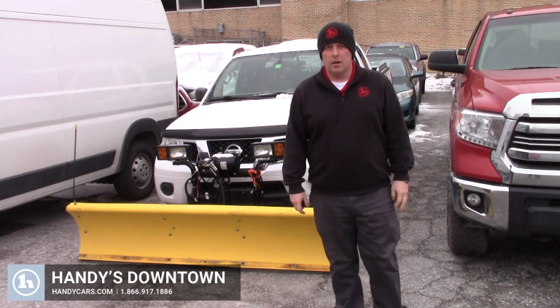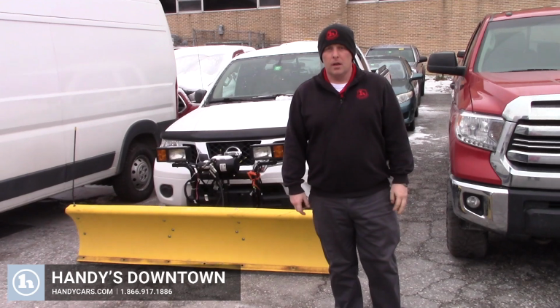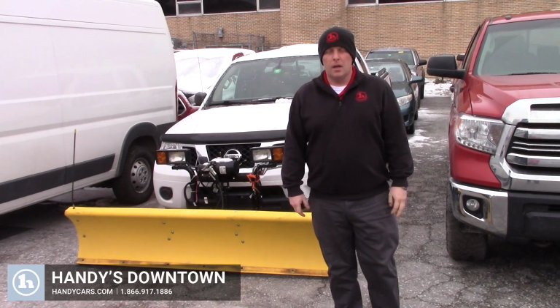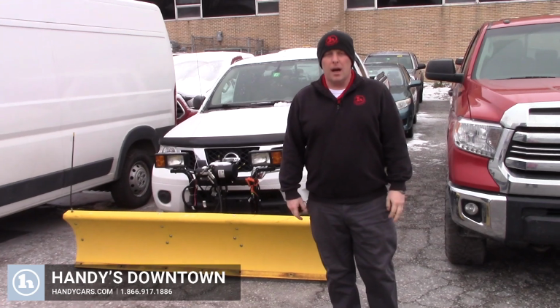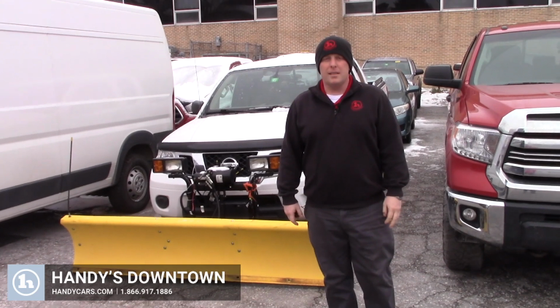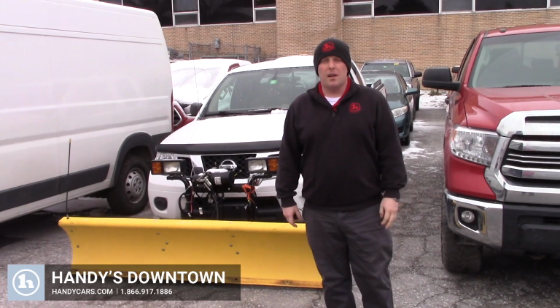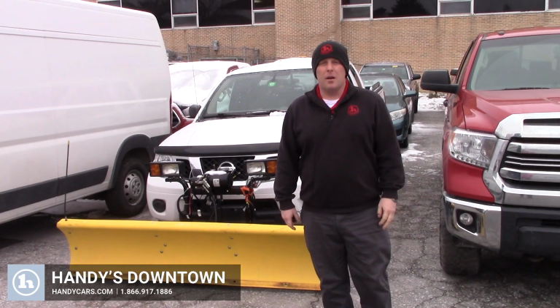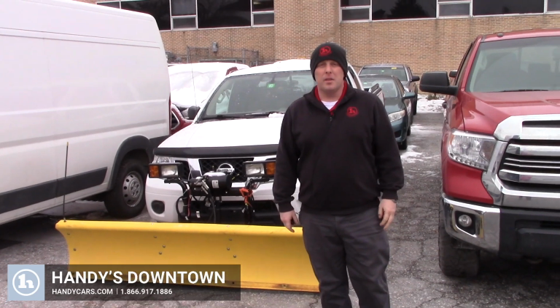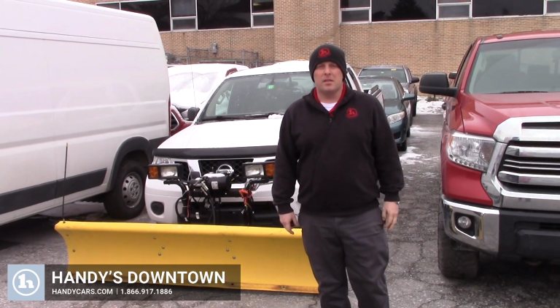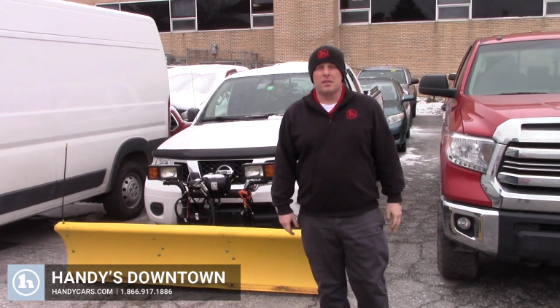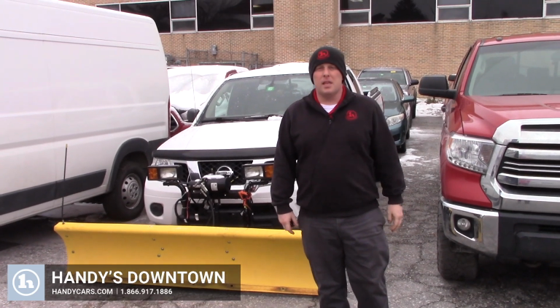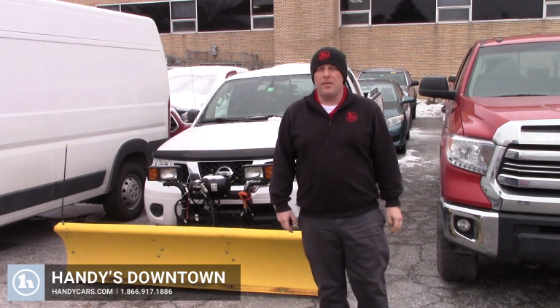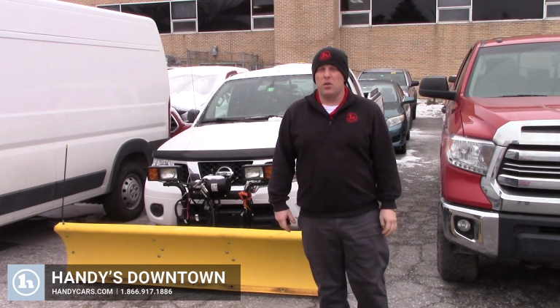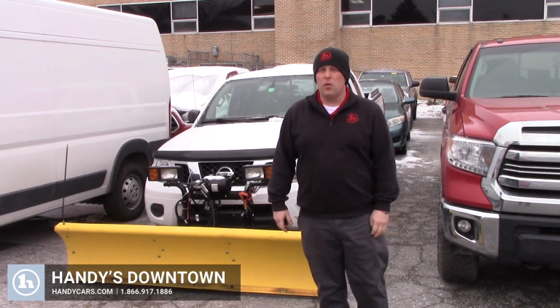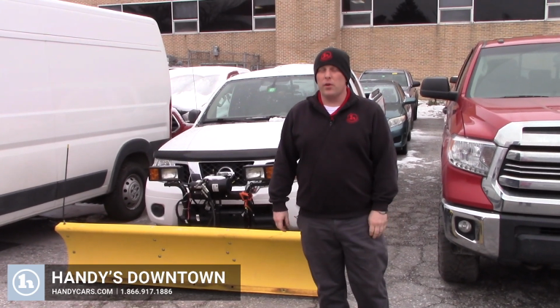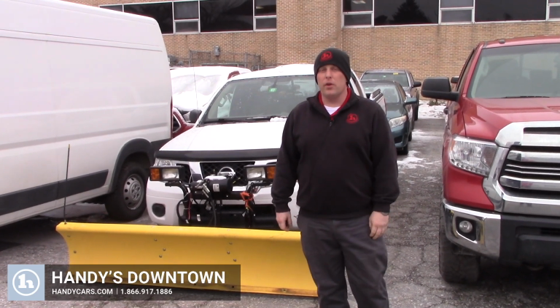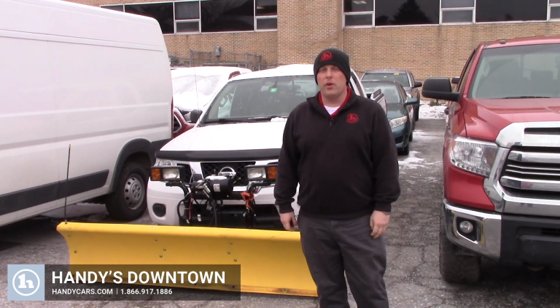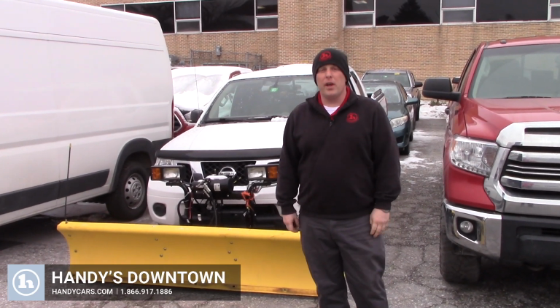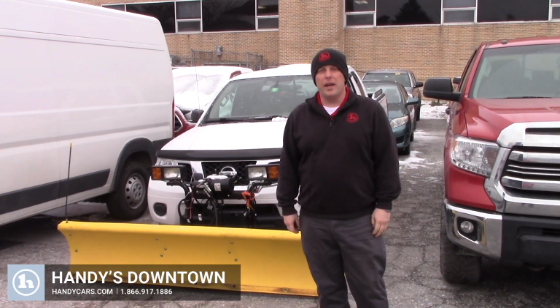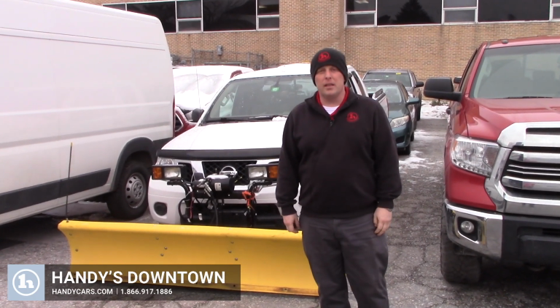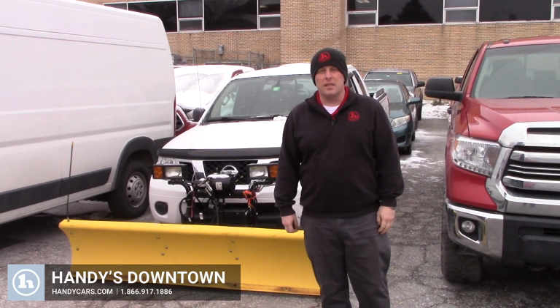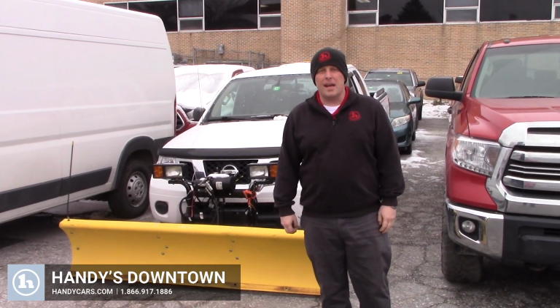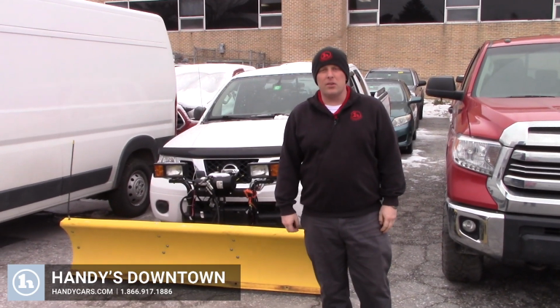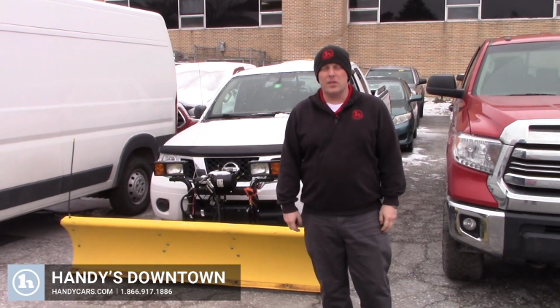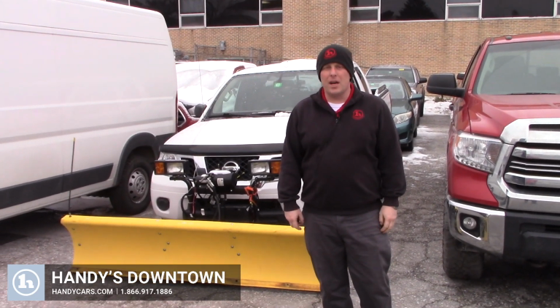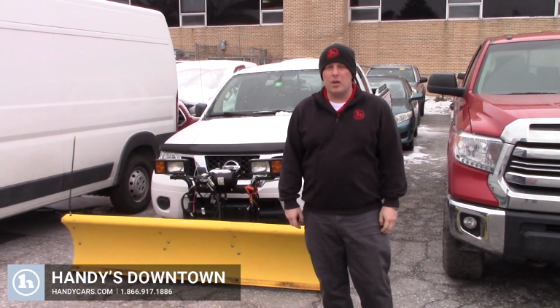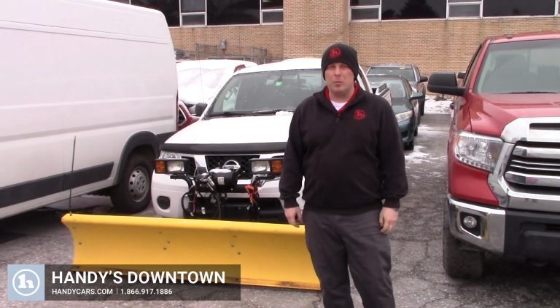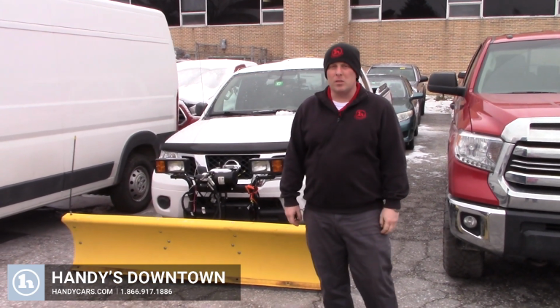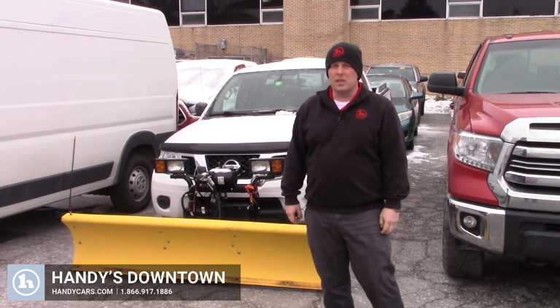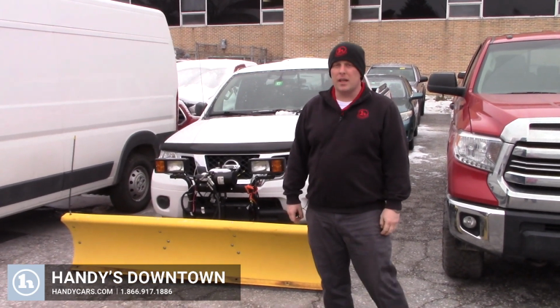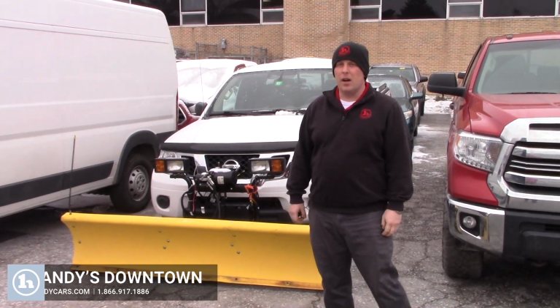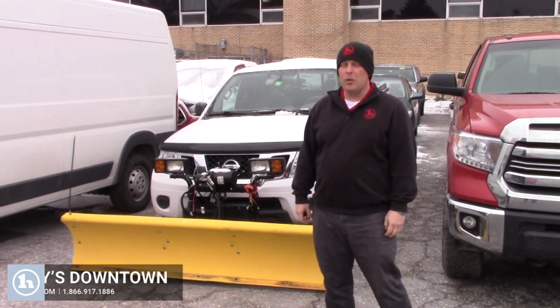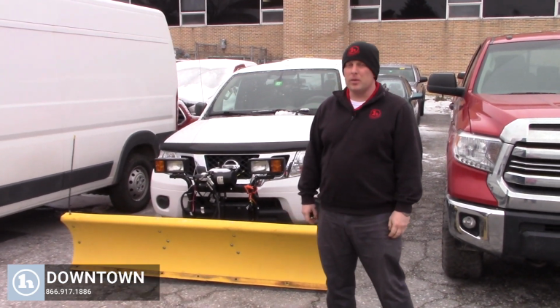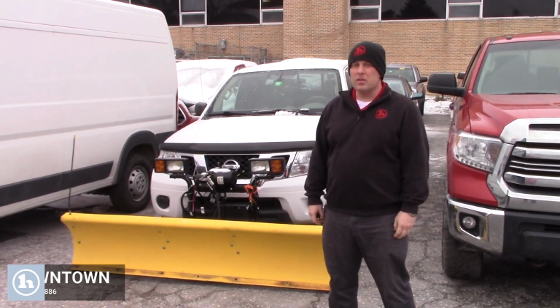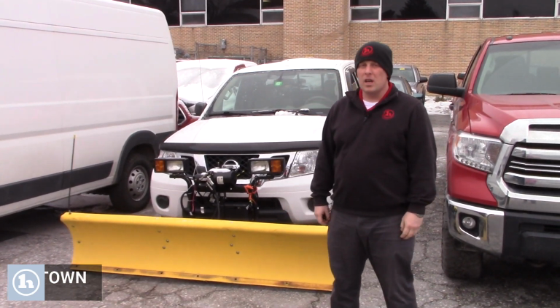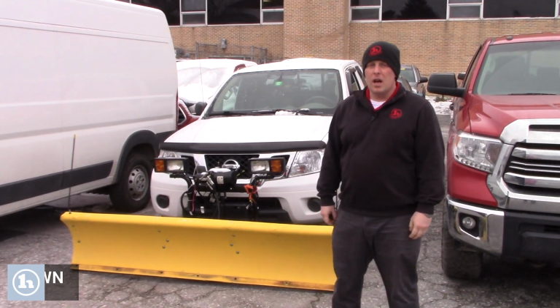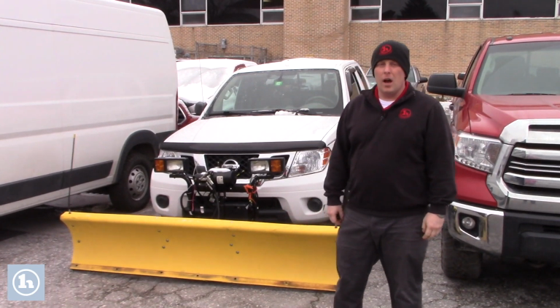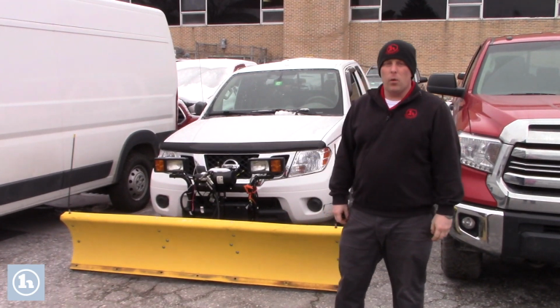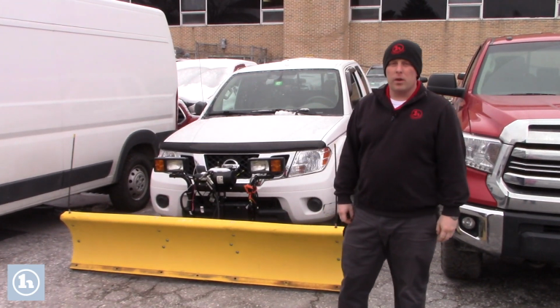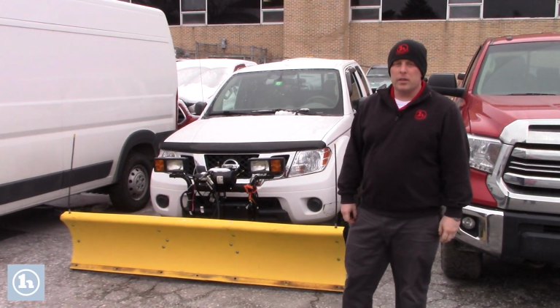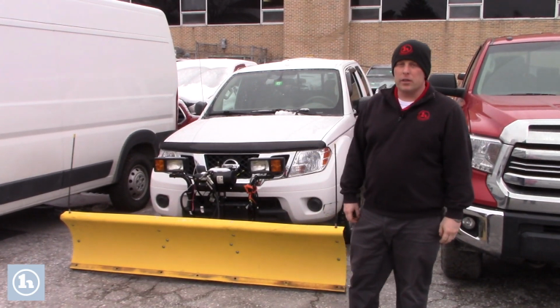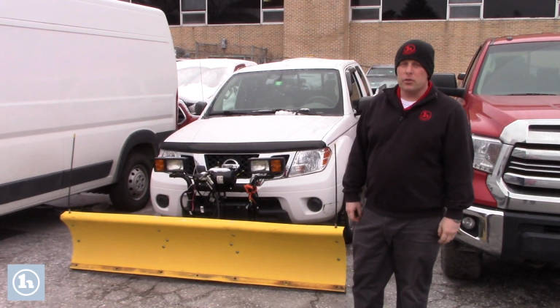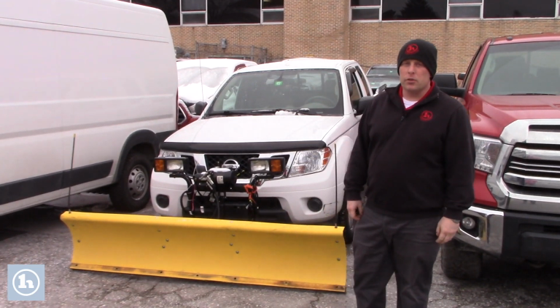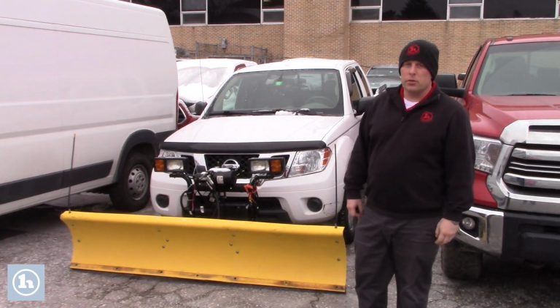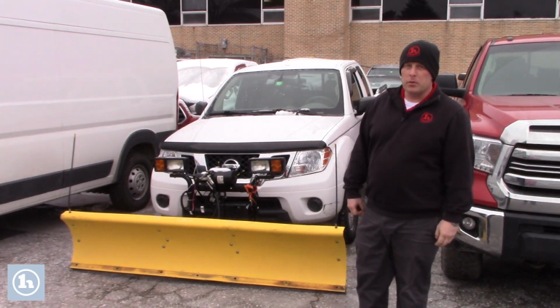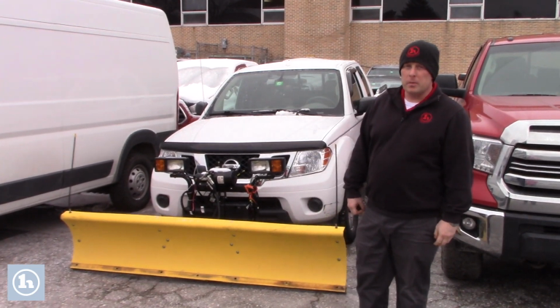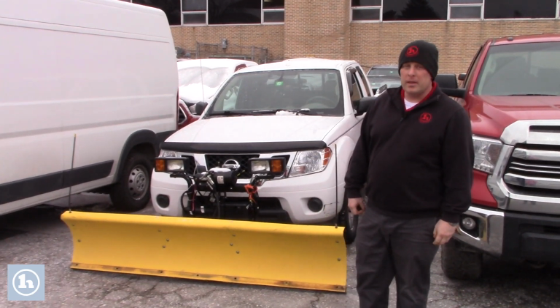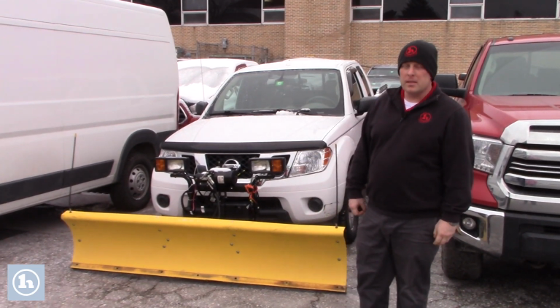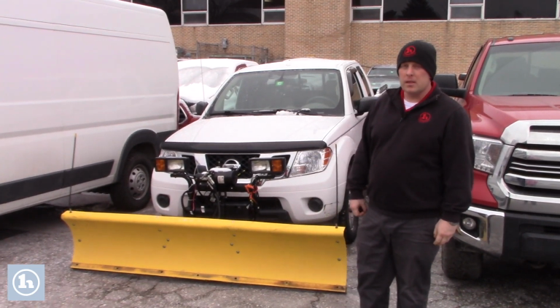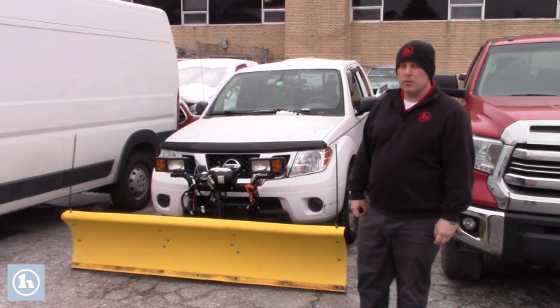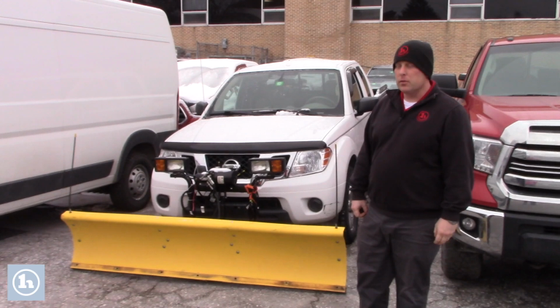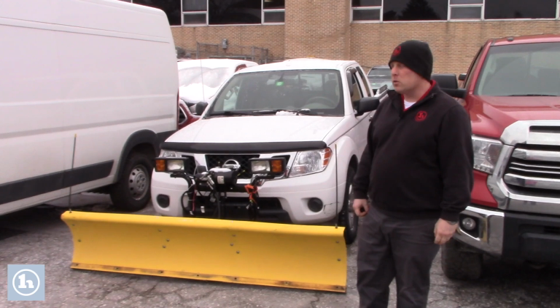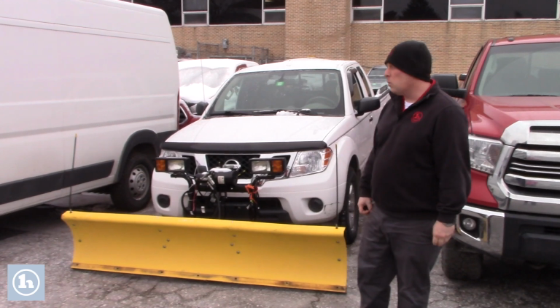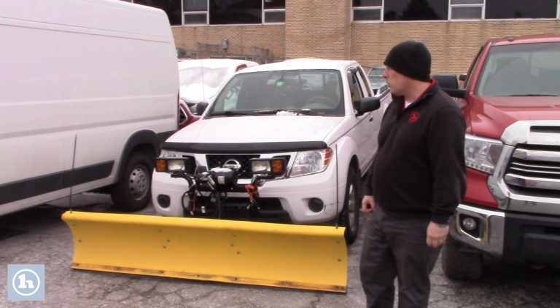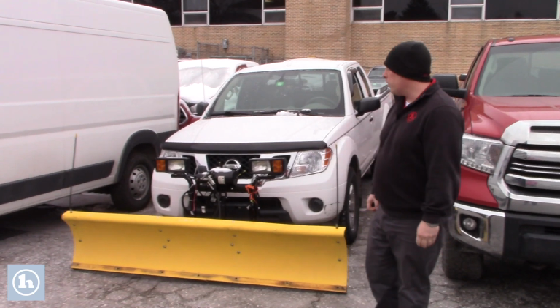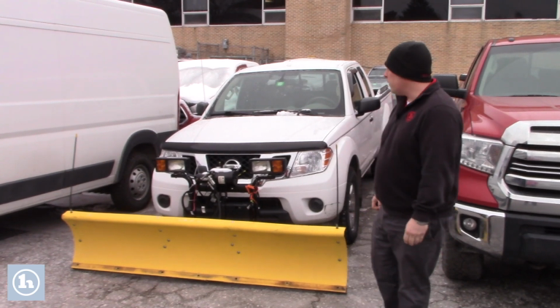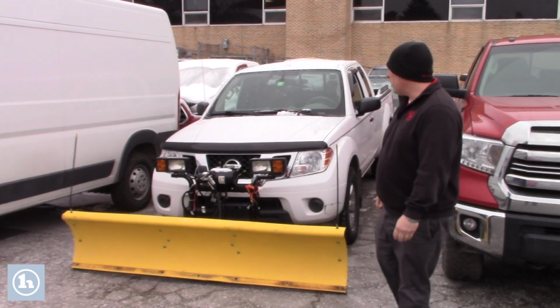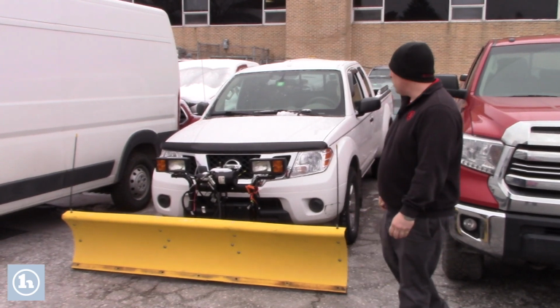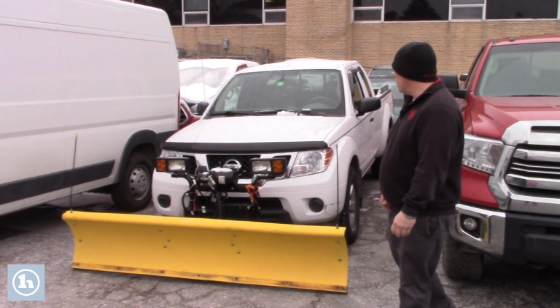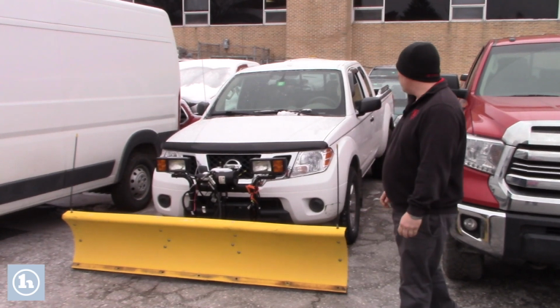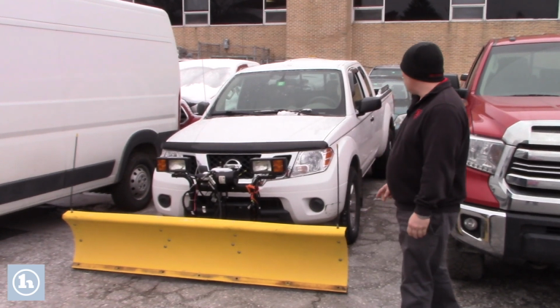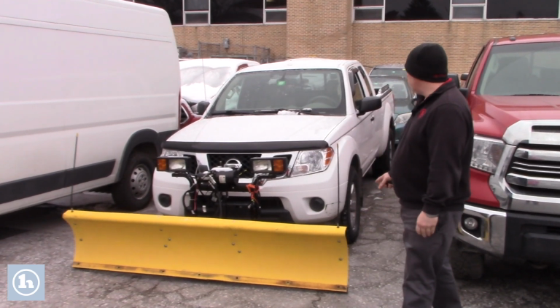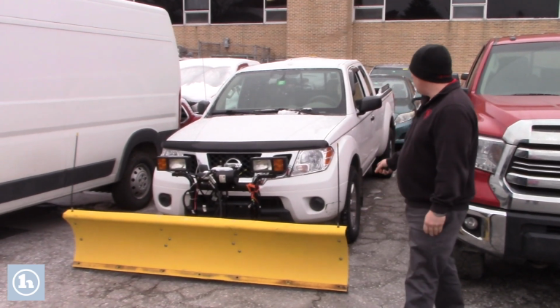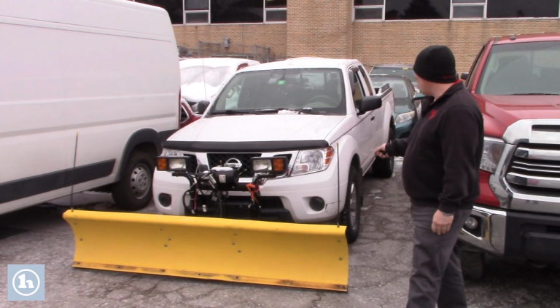Hi Tom, this is David over here at Handy's Downtown up in St. Albans. I wanted to introduce myself this morning via YouTube video.